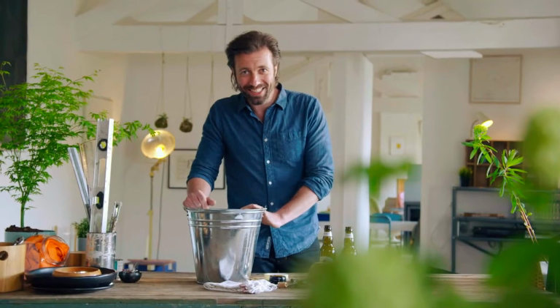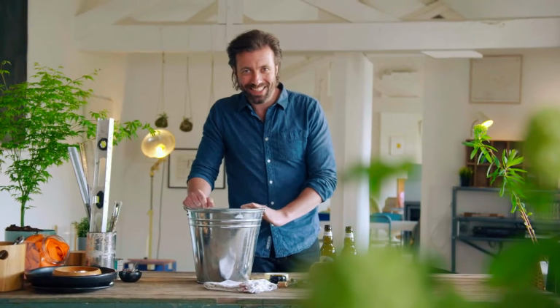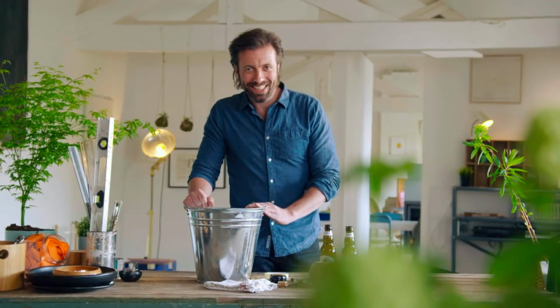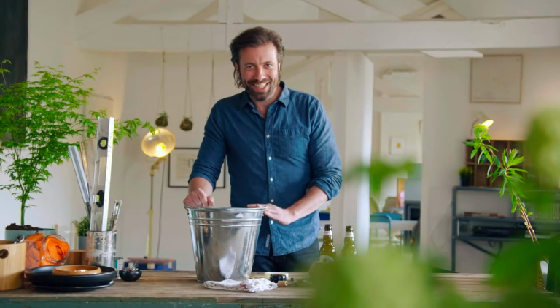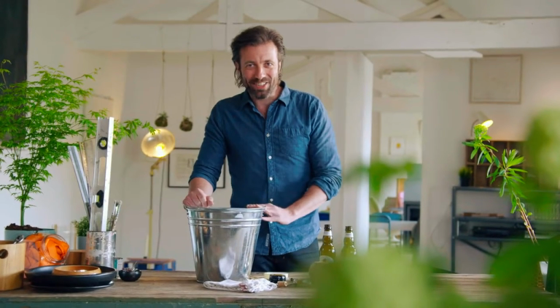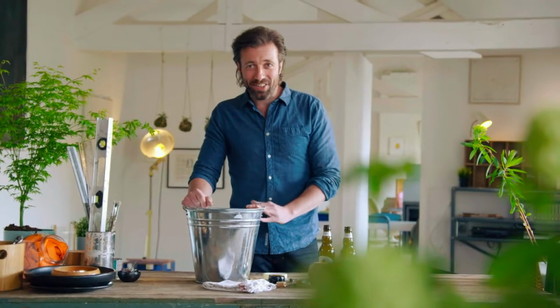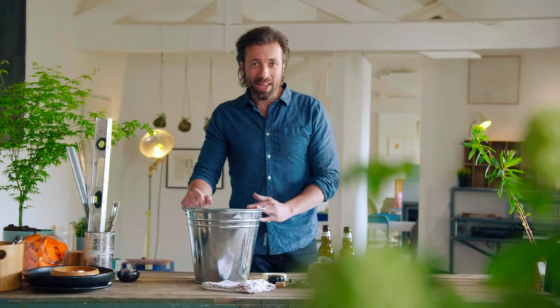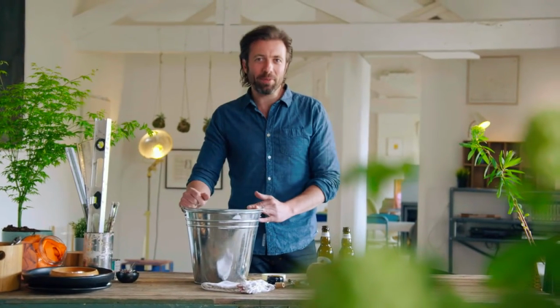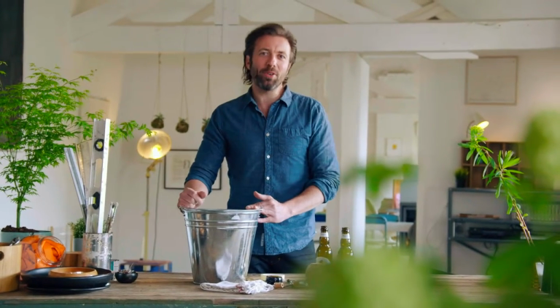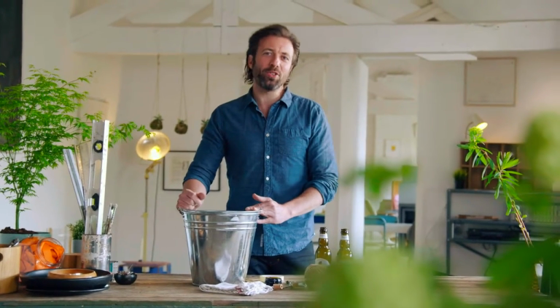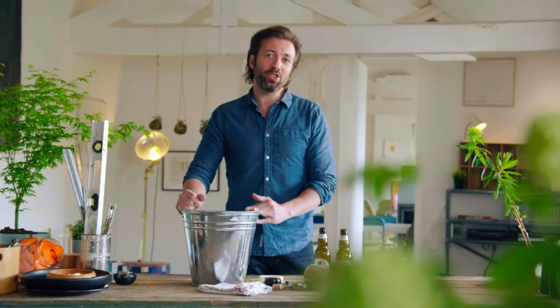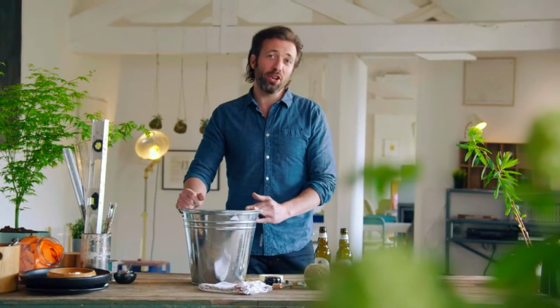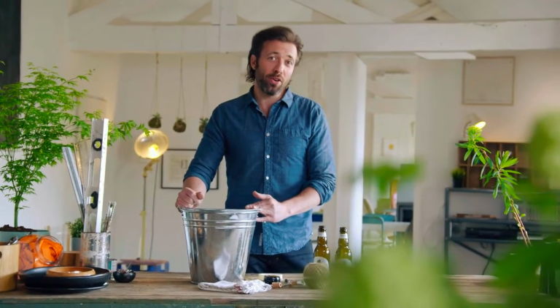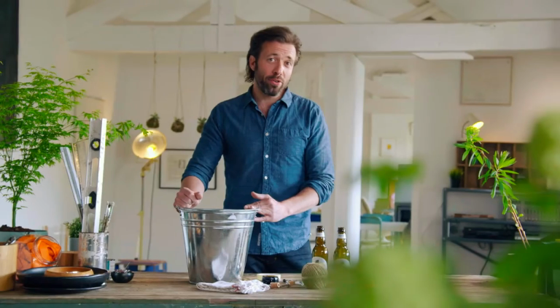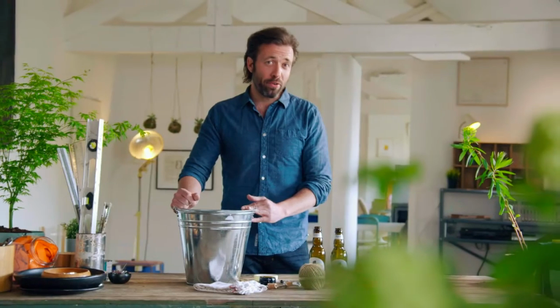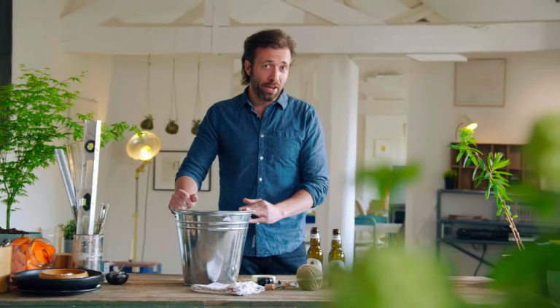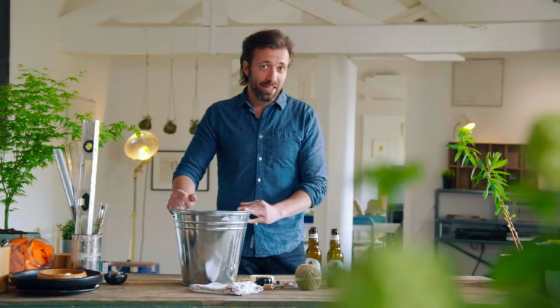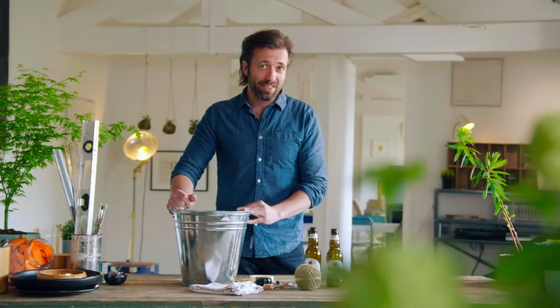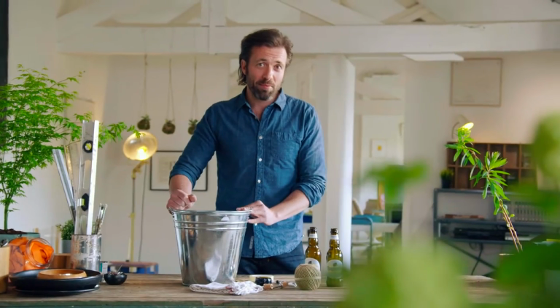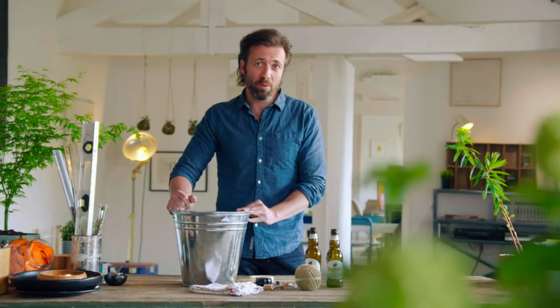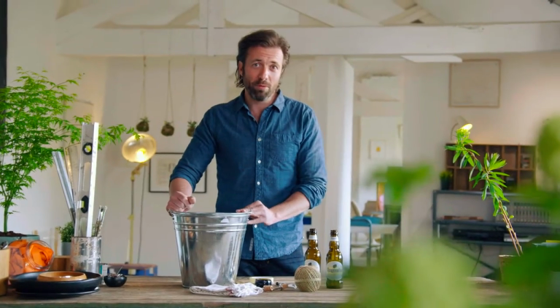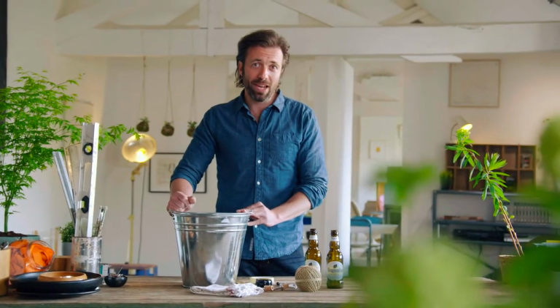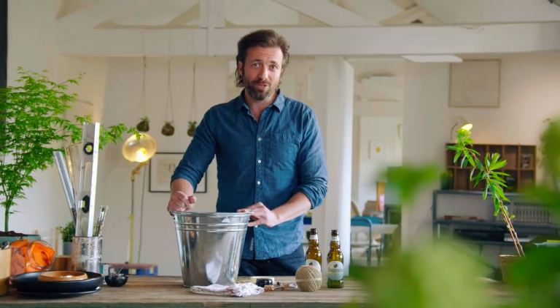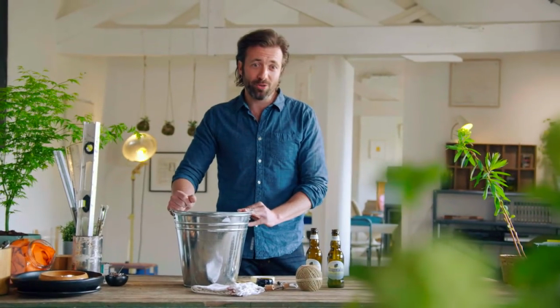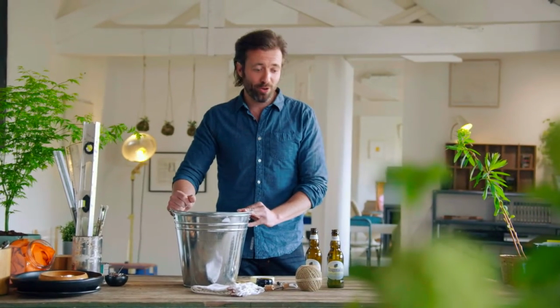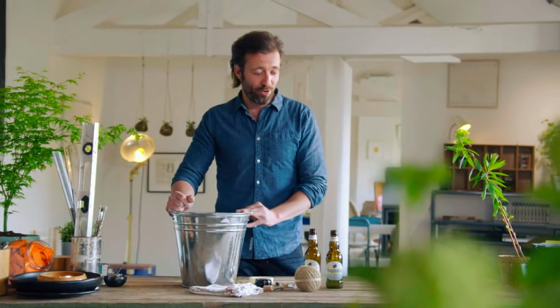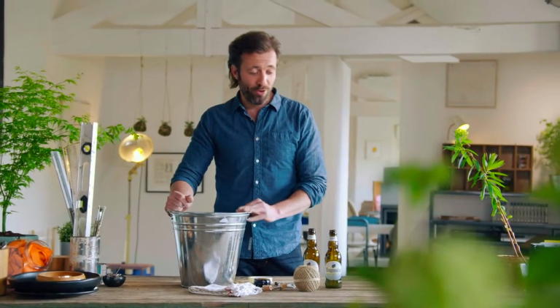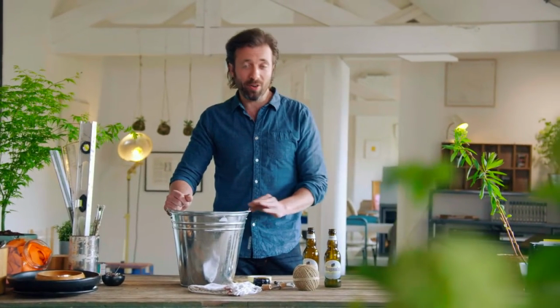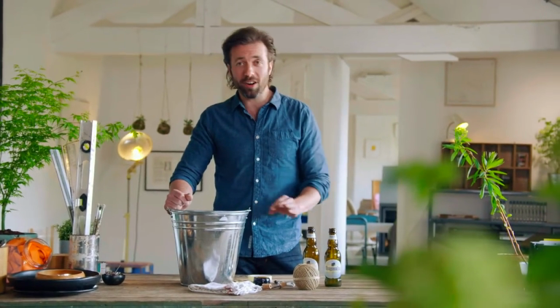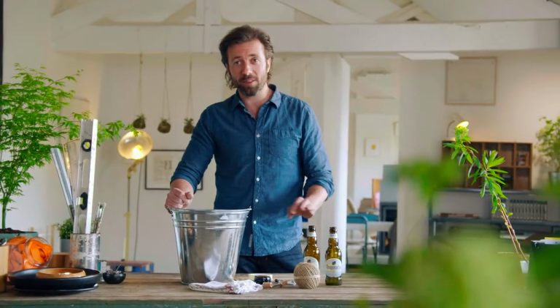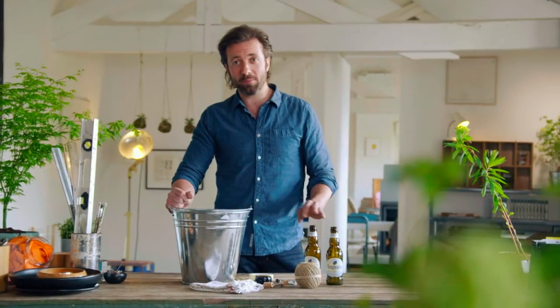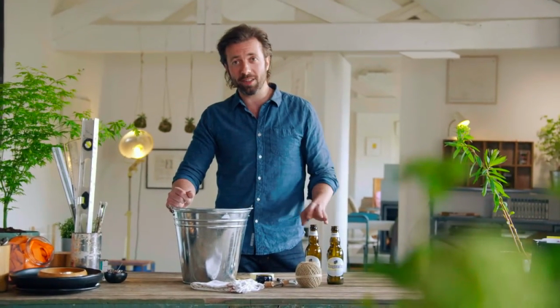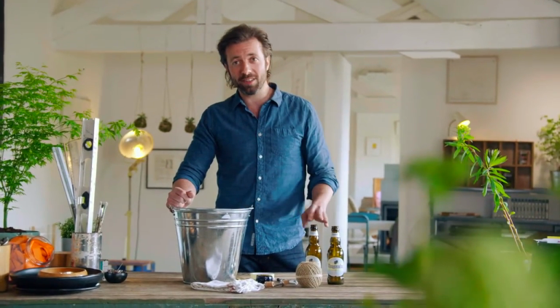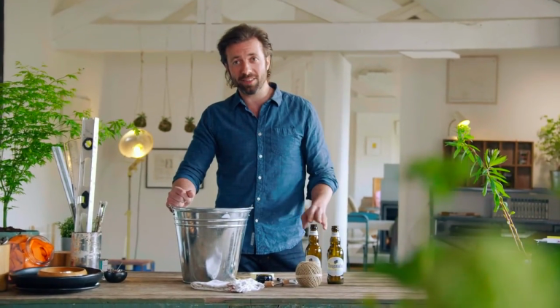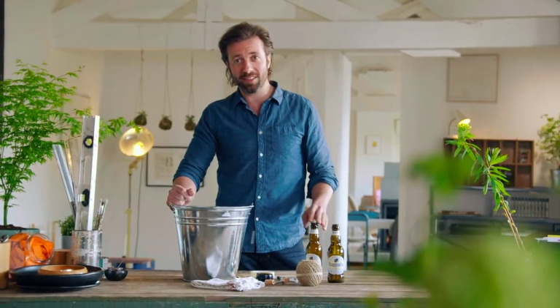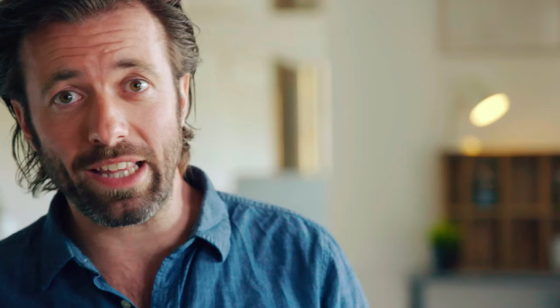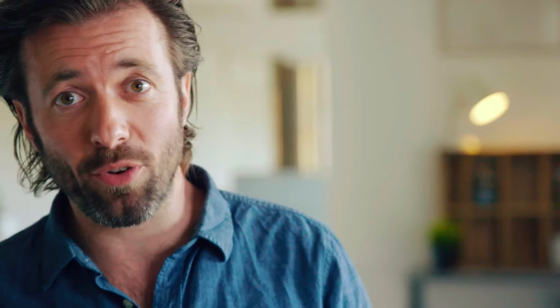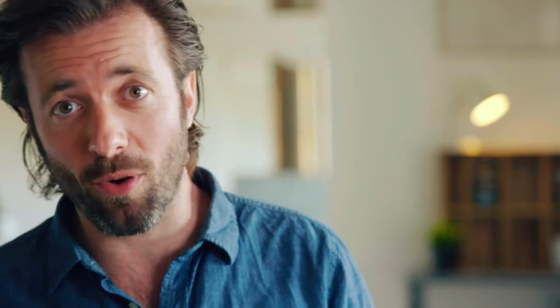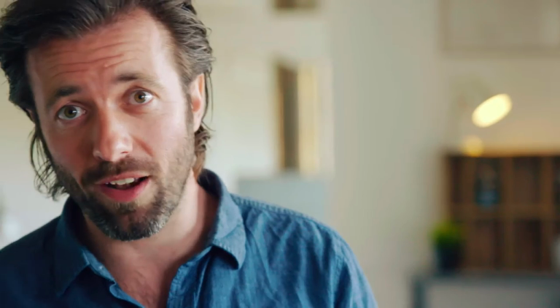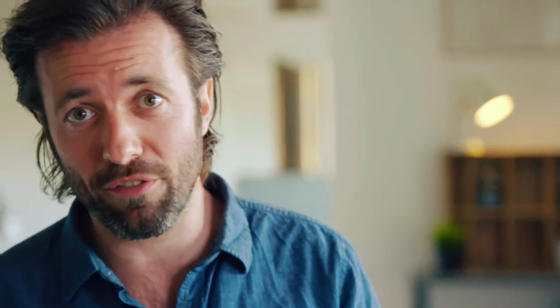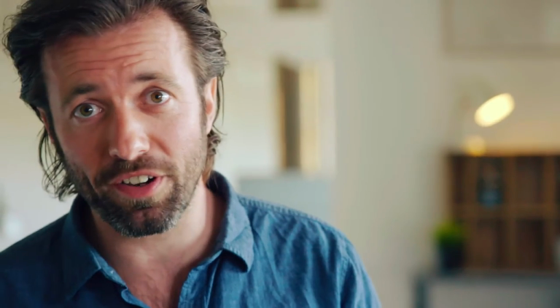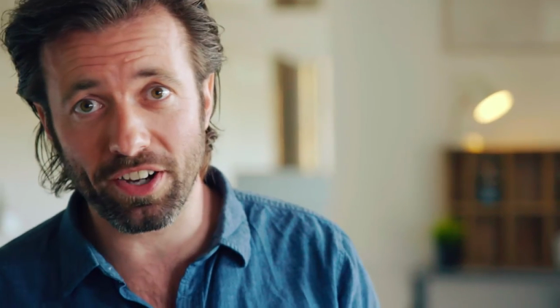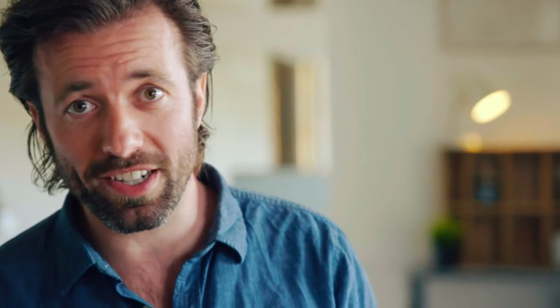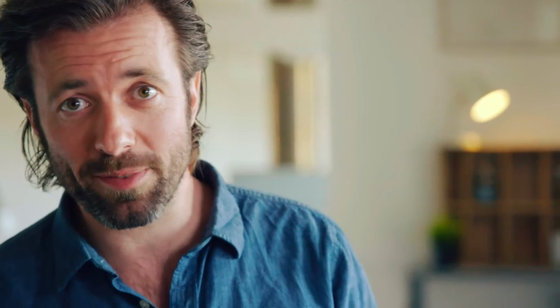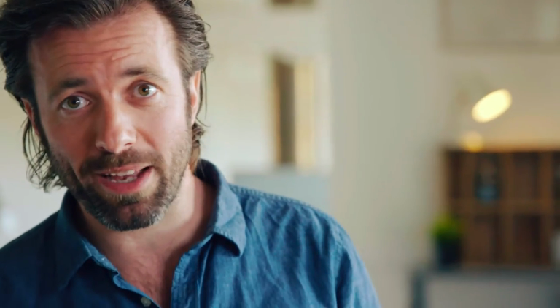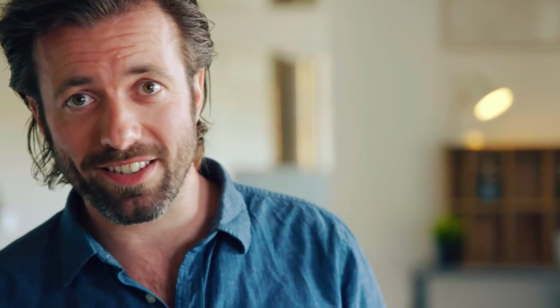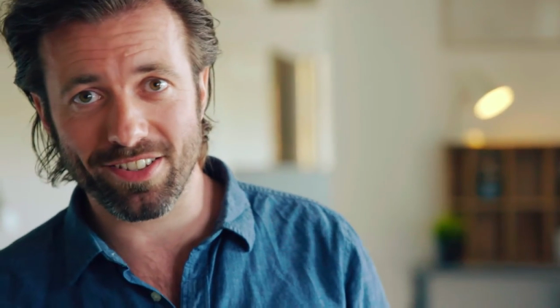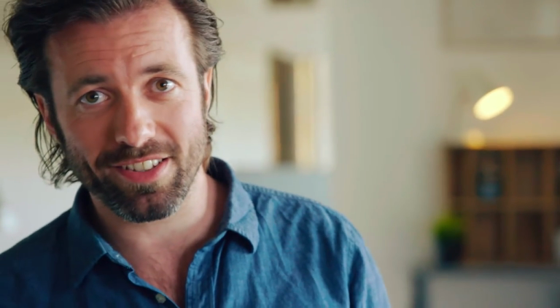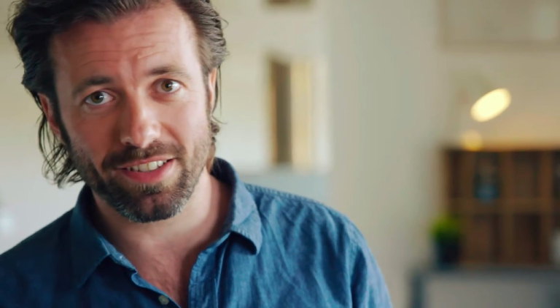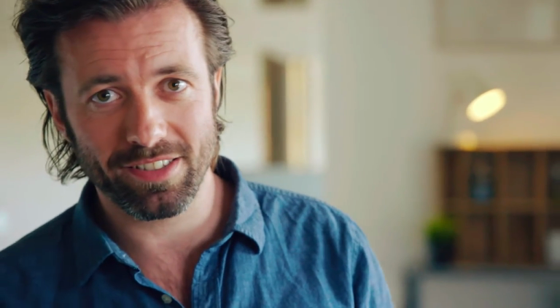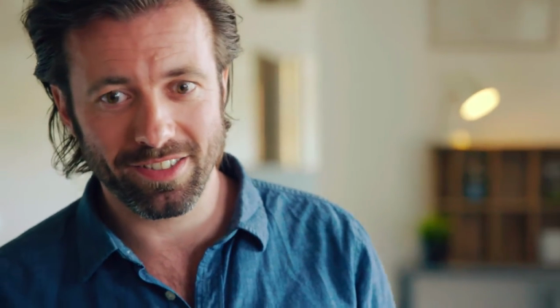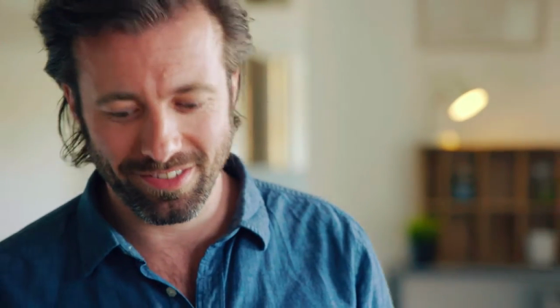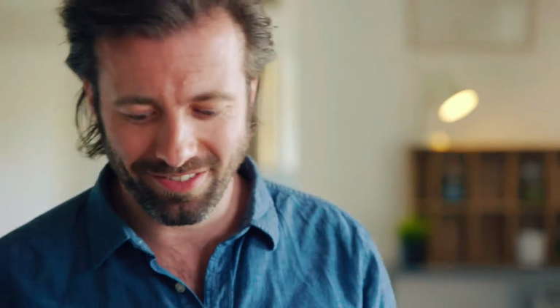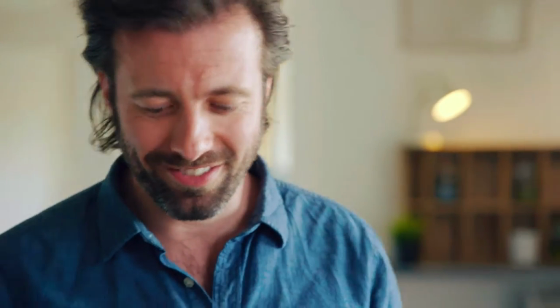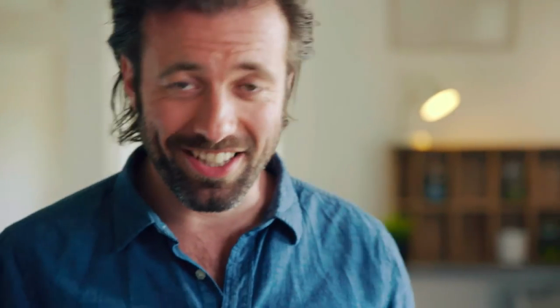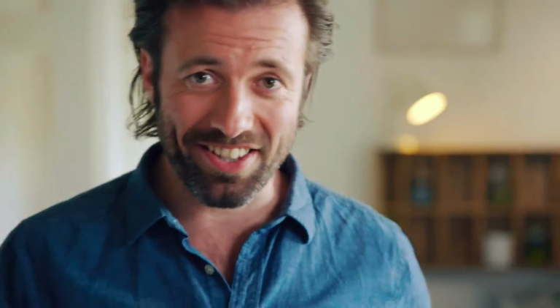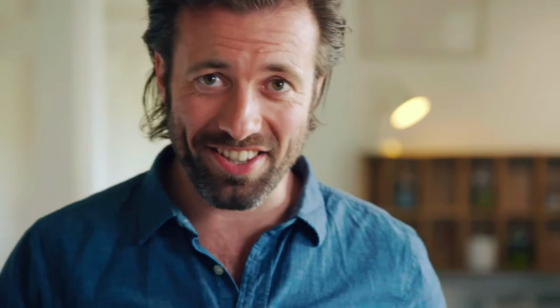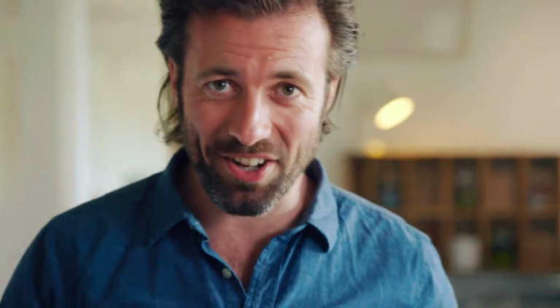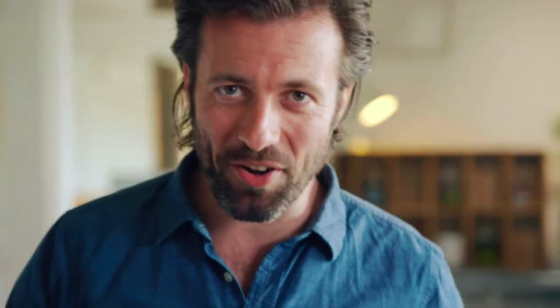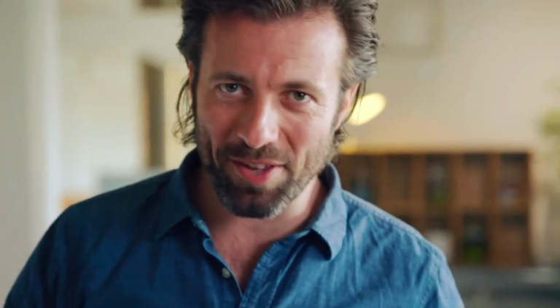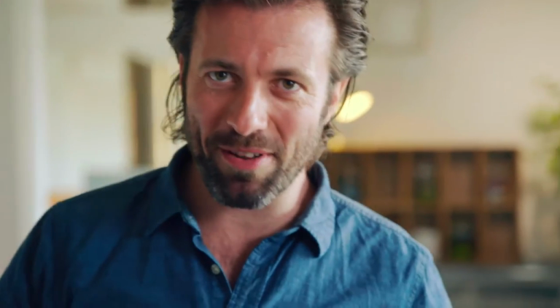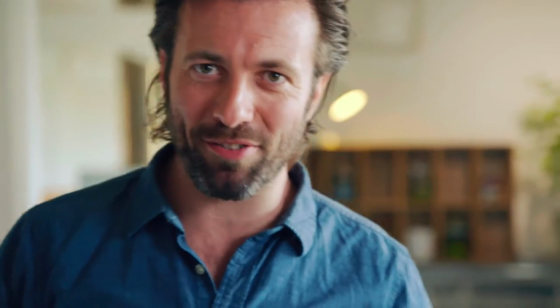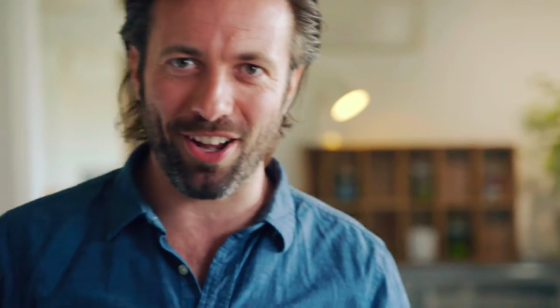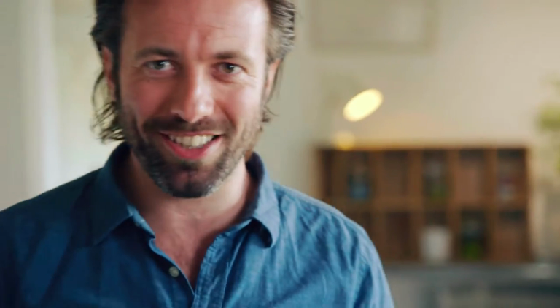Hi, today I'm going to show you a really simple way to turn your Hoegaarden bottles into oil and vinegar dispensers. This is going to be fun.